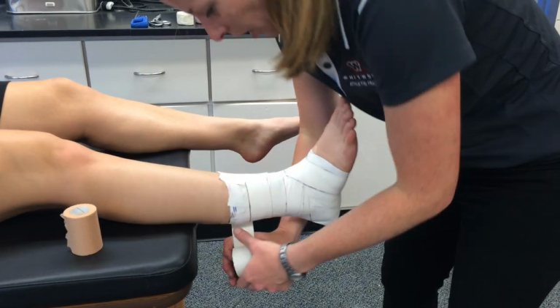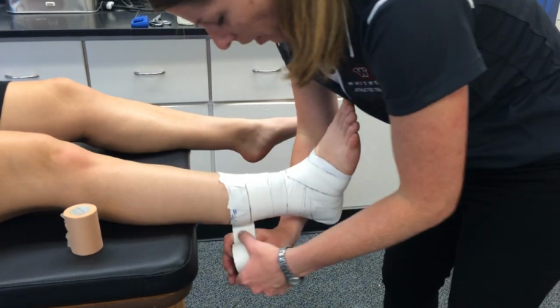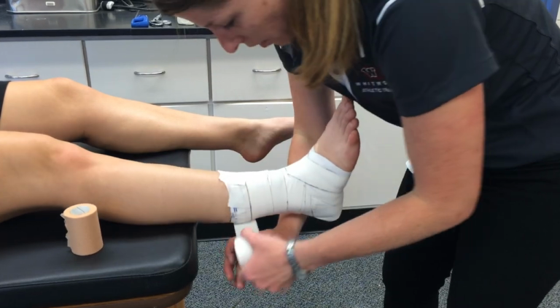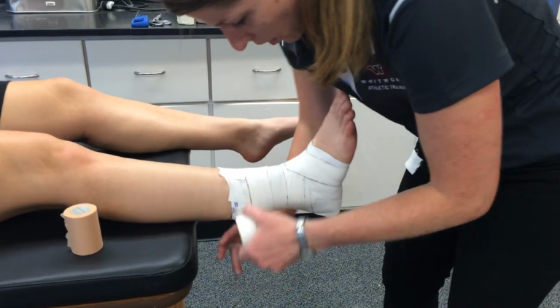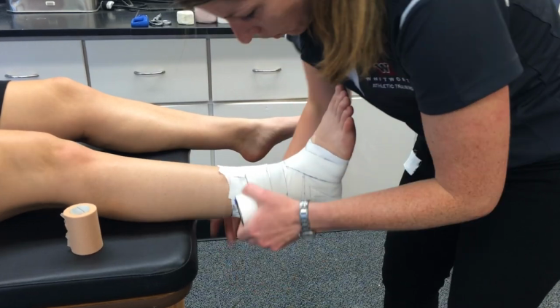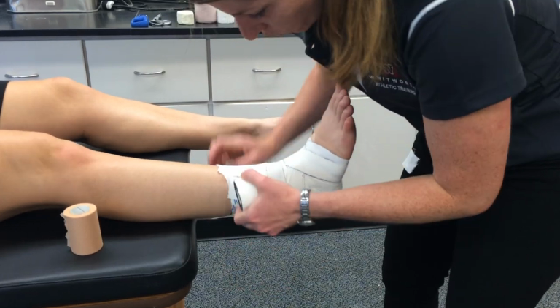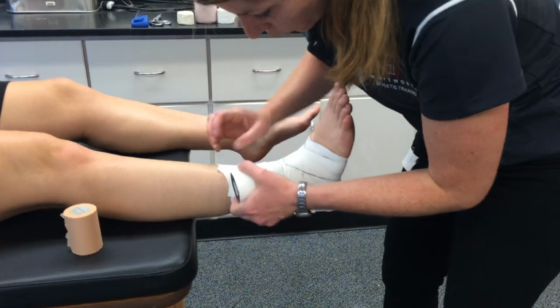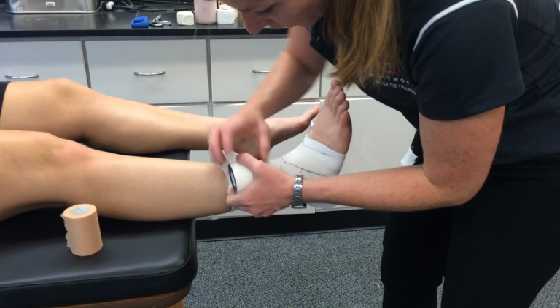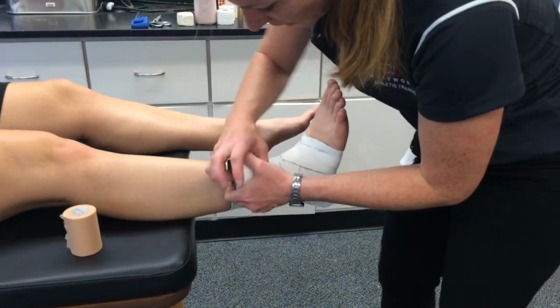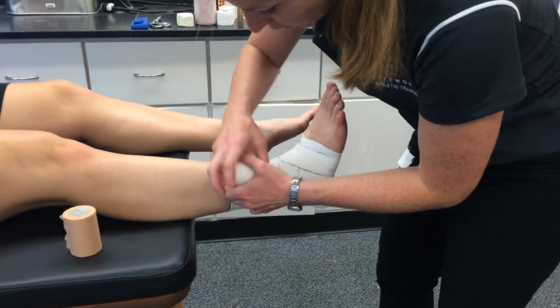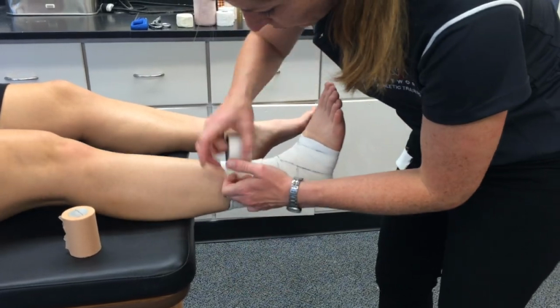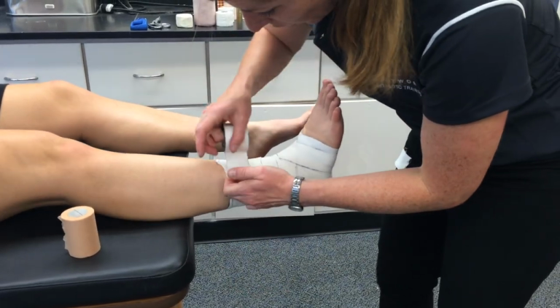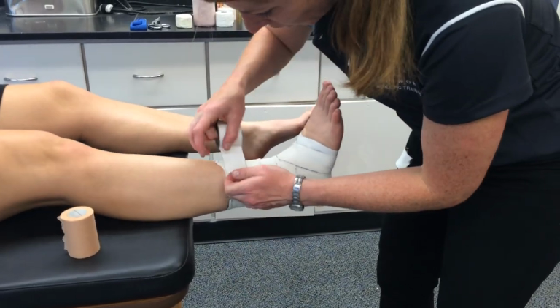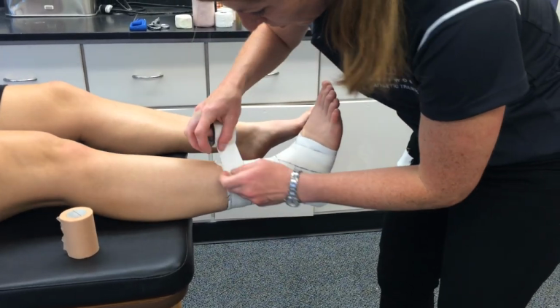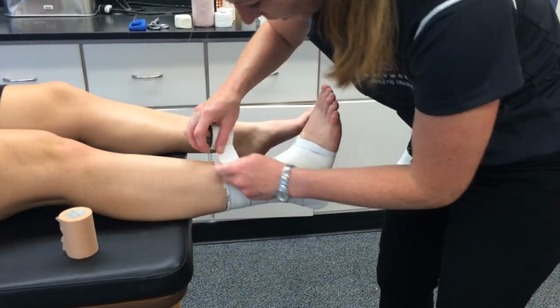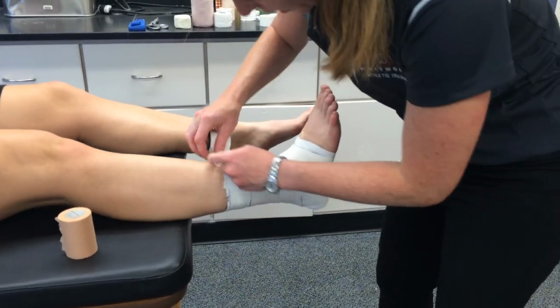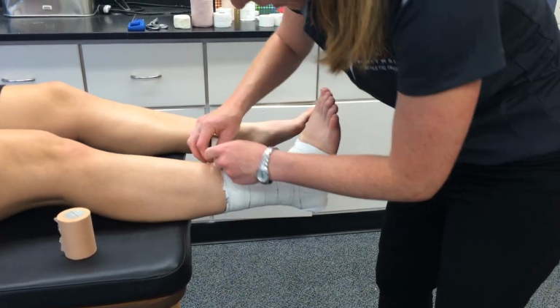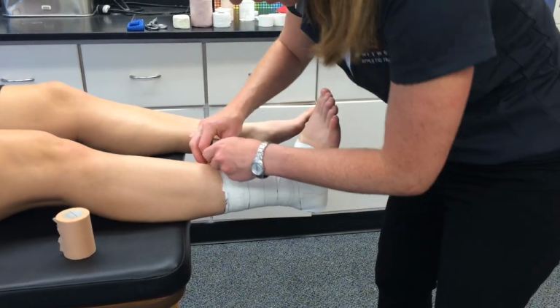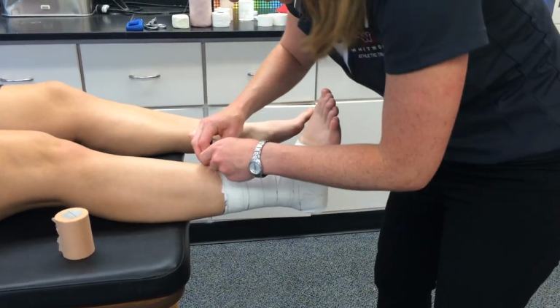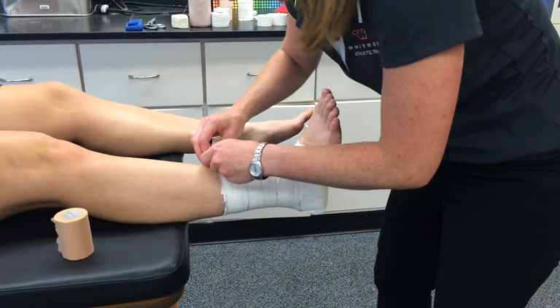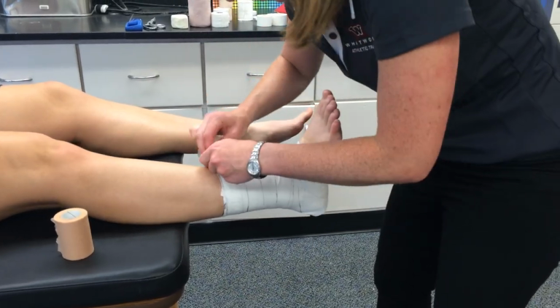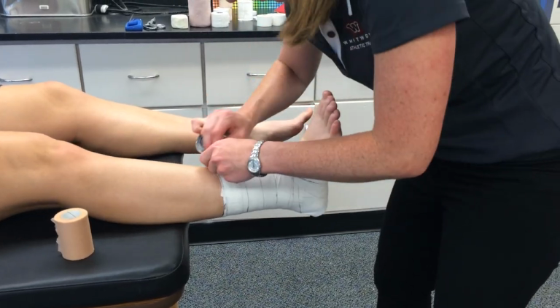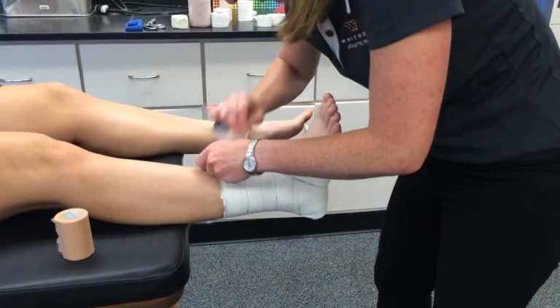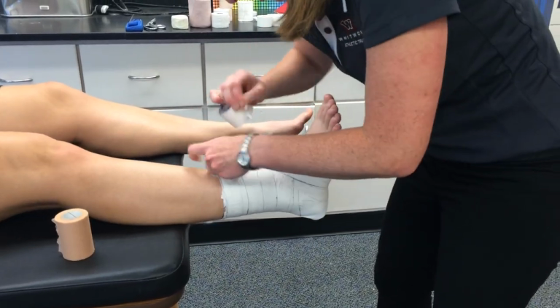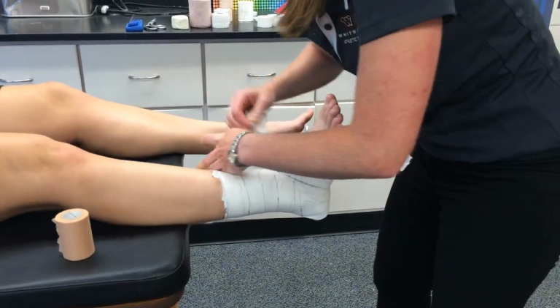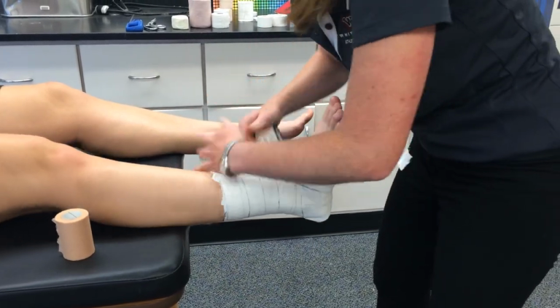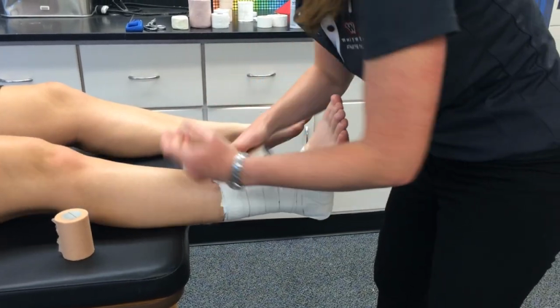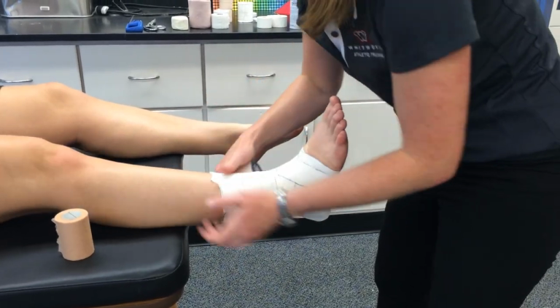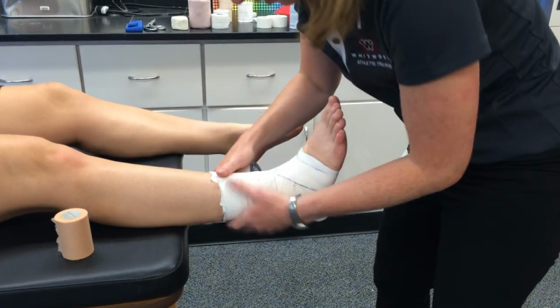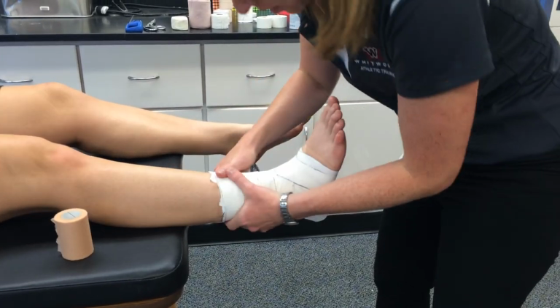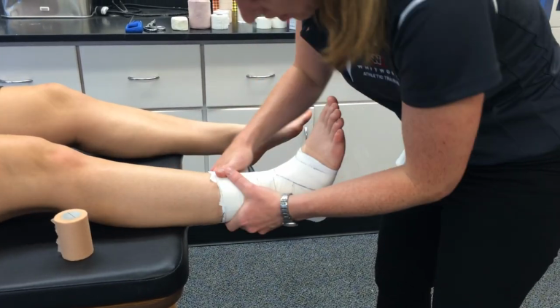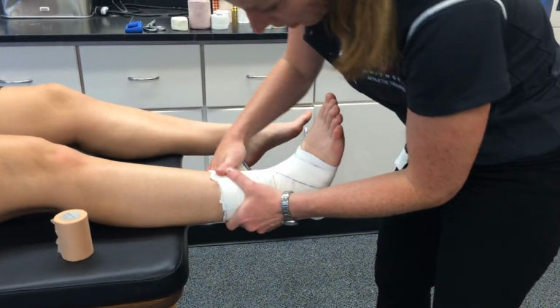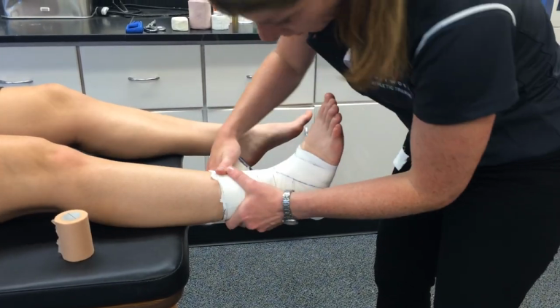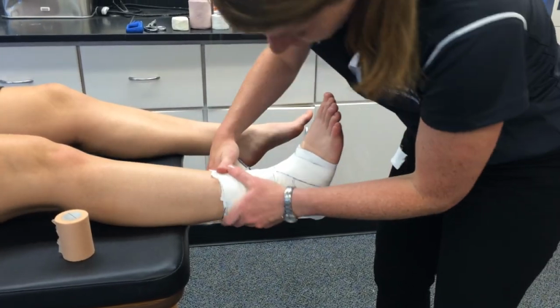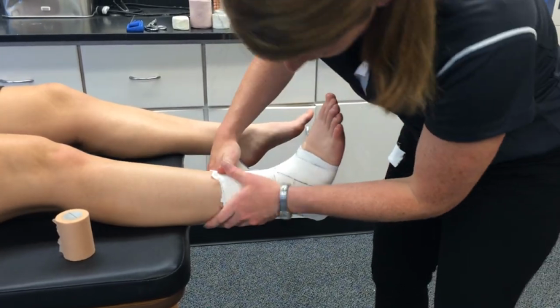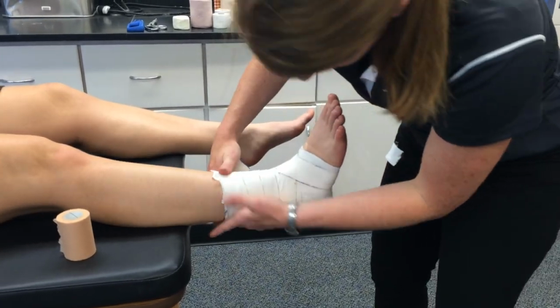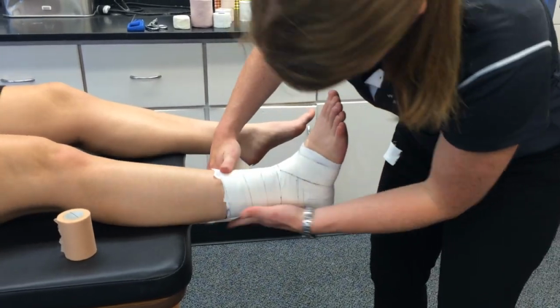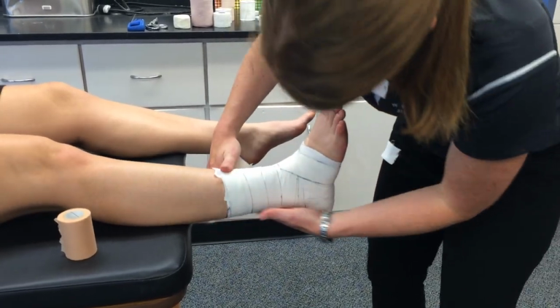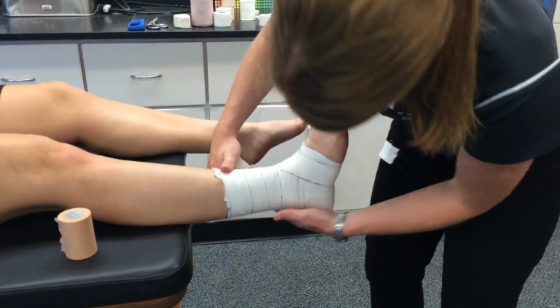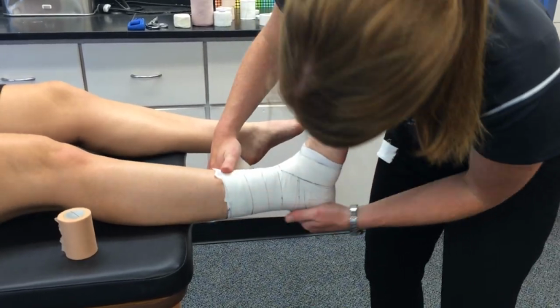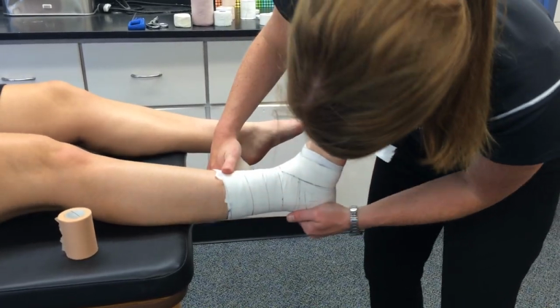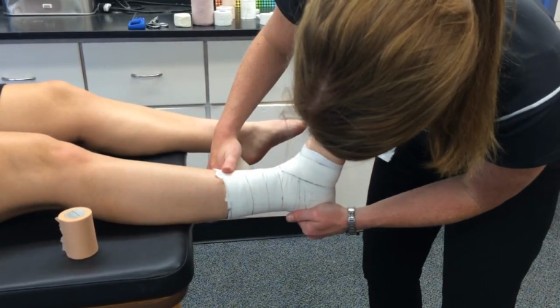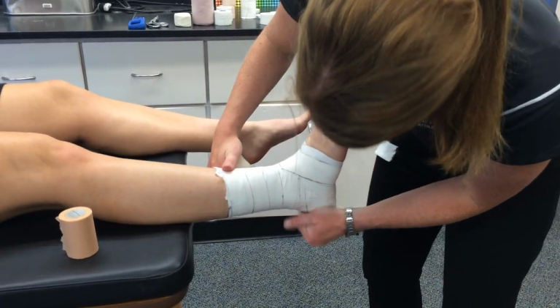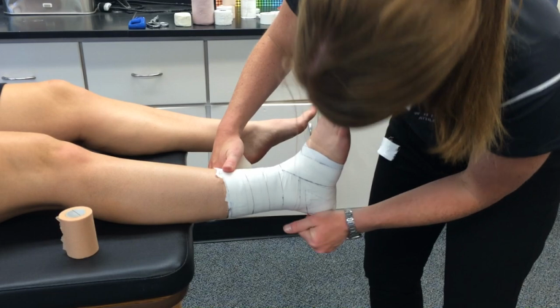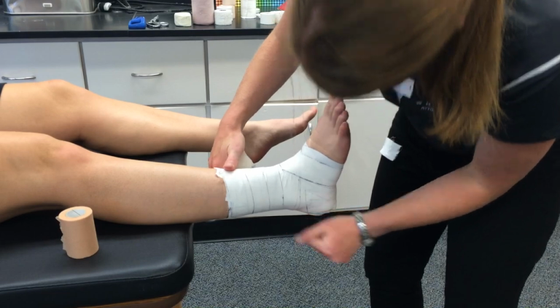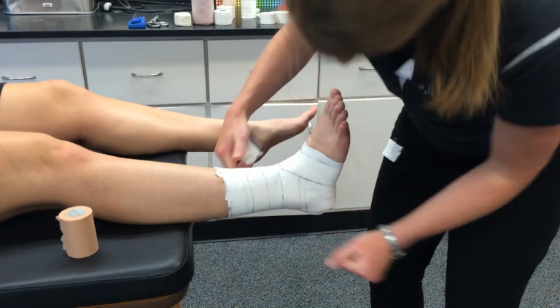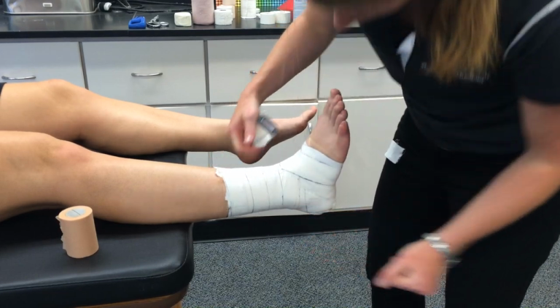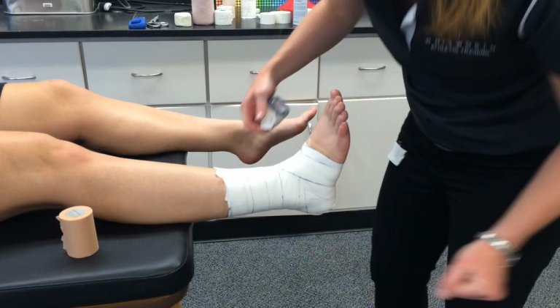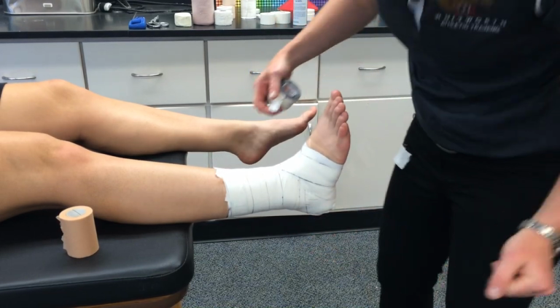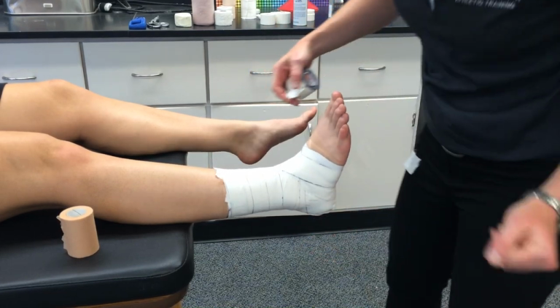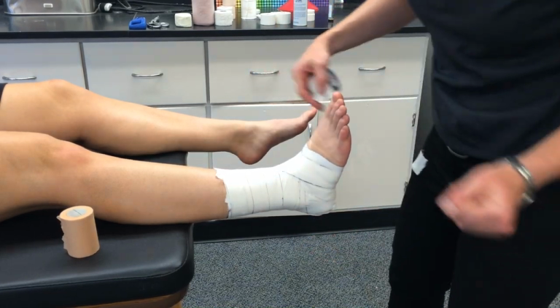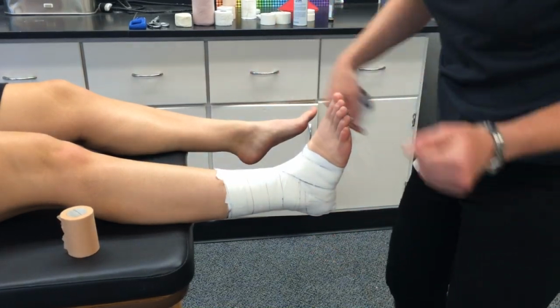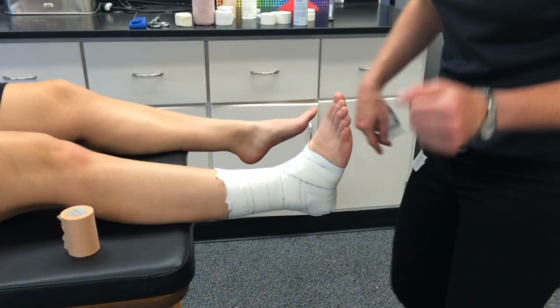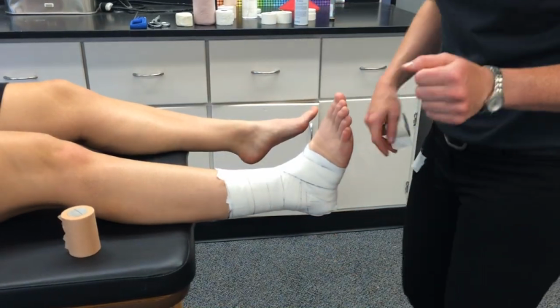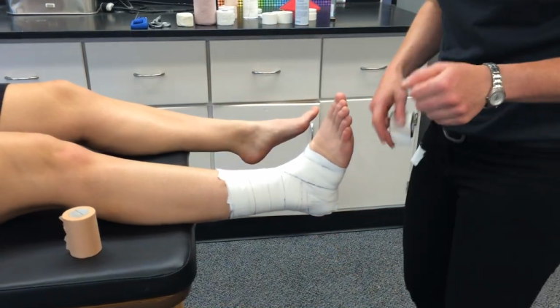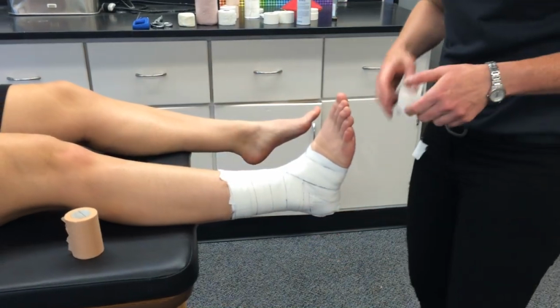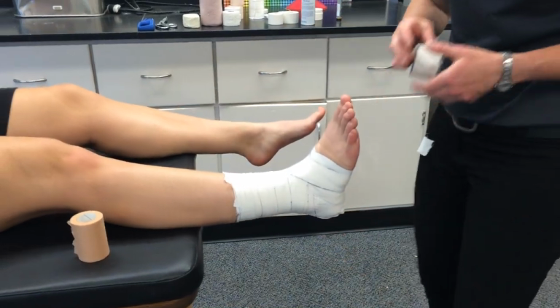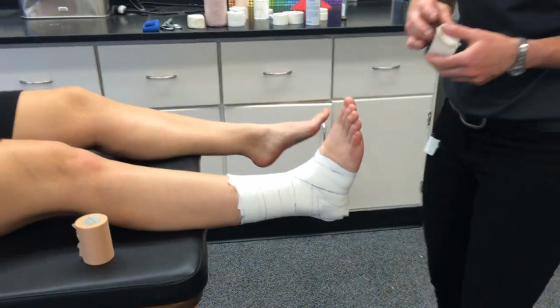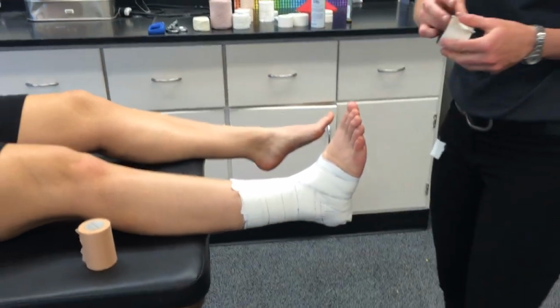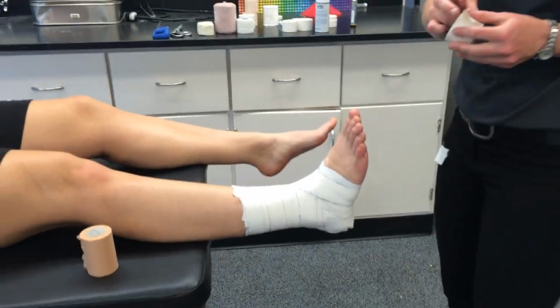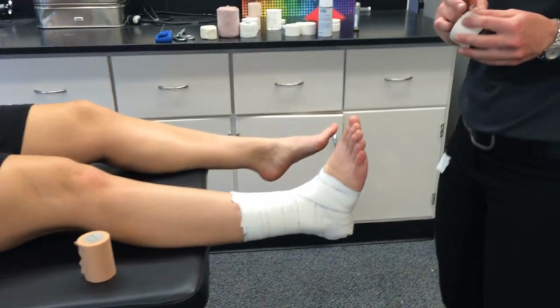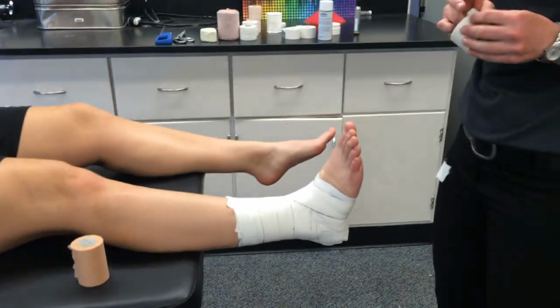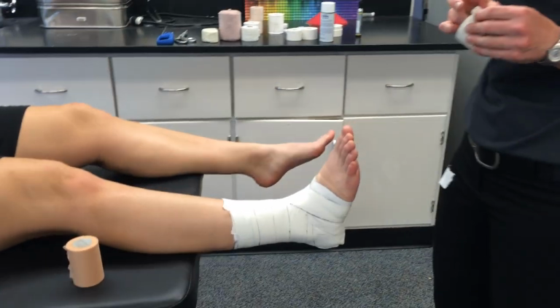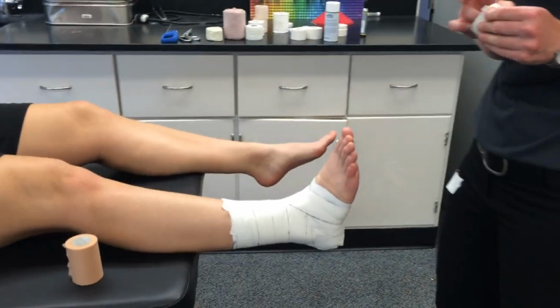Then you just lace it back up at the end to cover it up and make sure it's all tight. So that's your basic ankle tape.